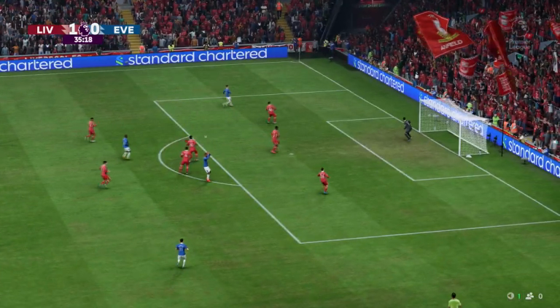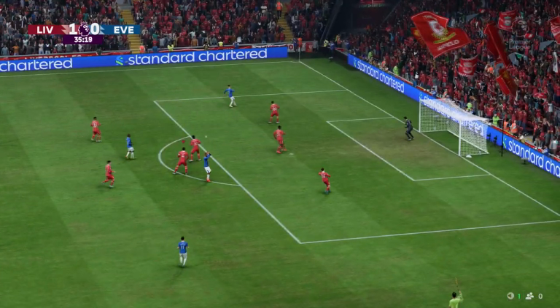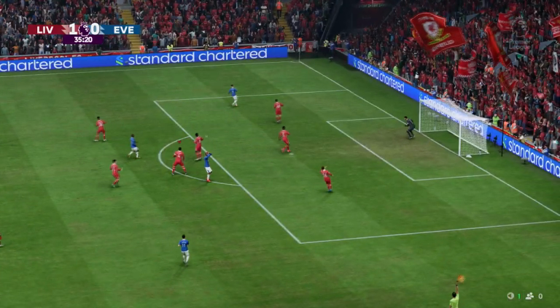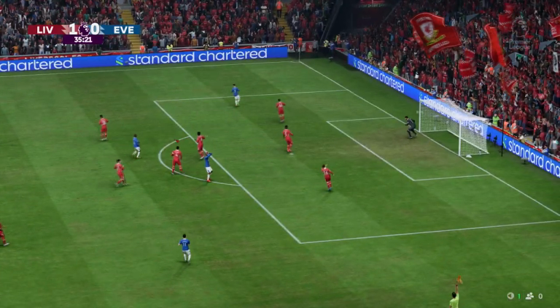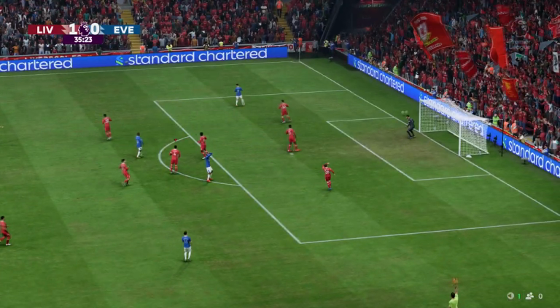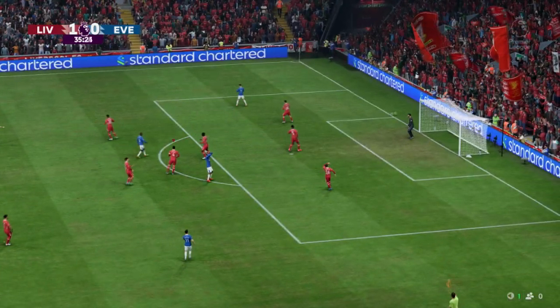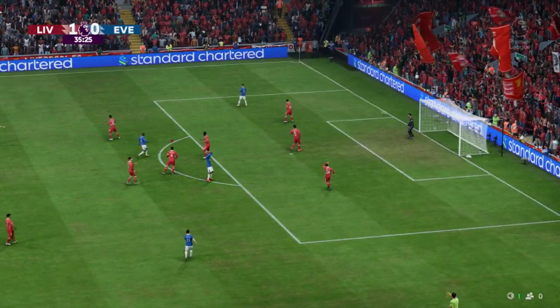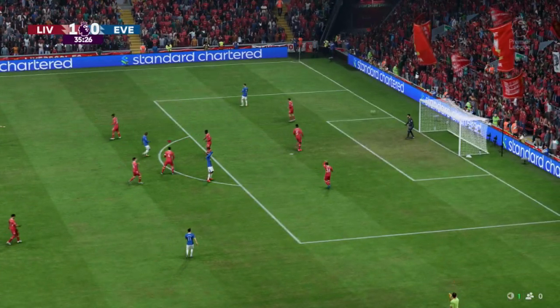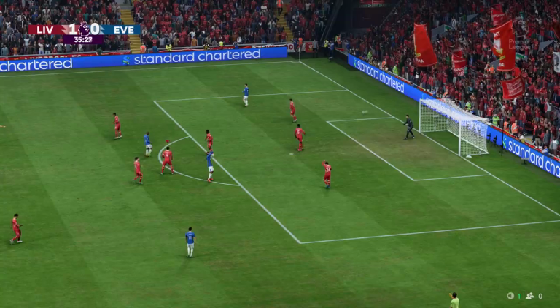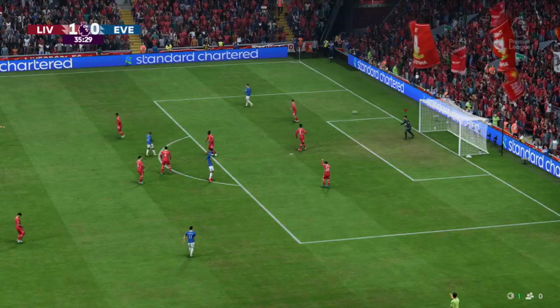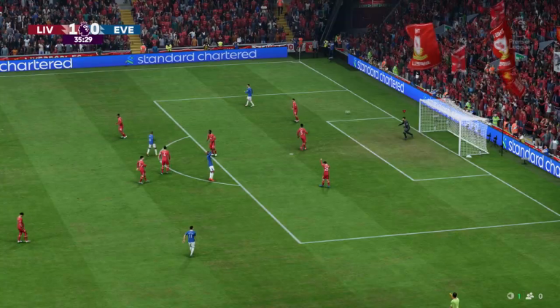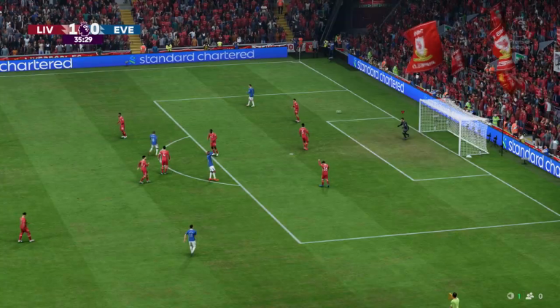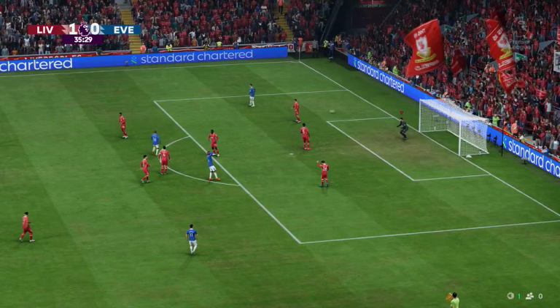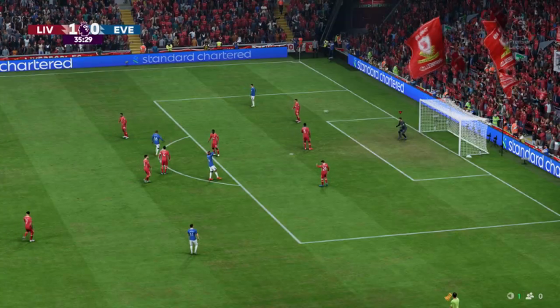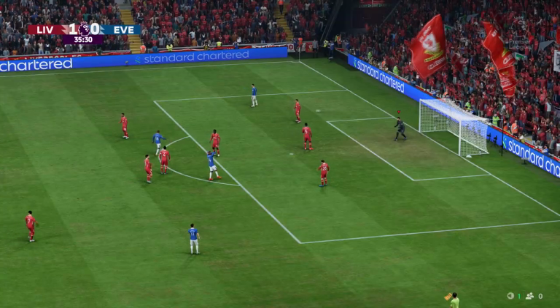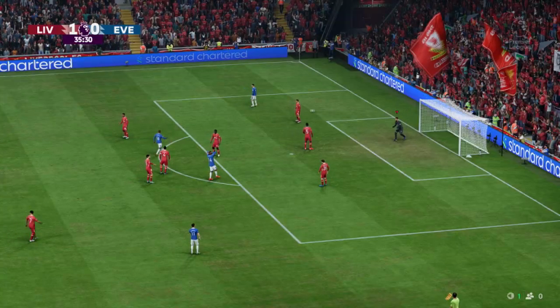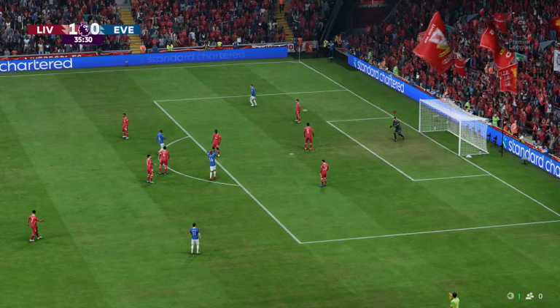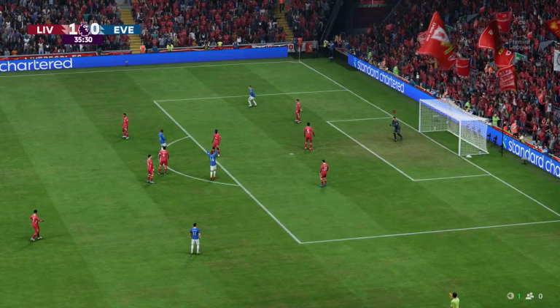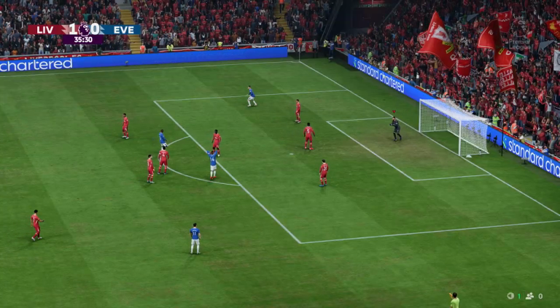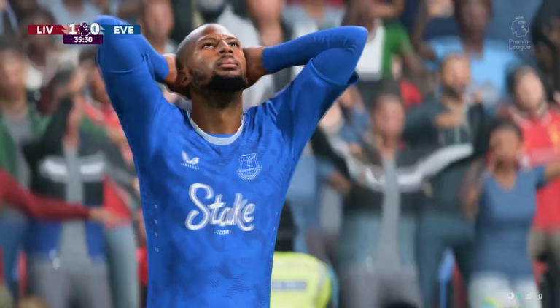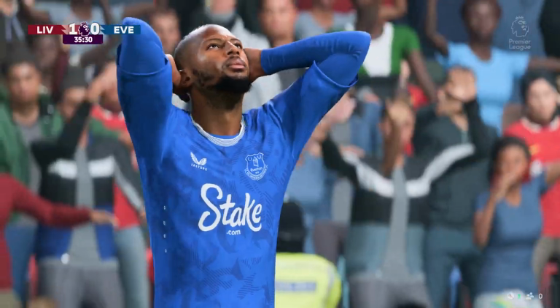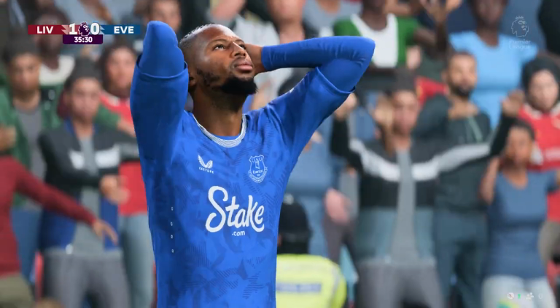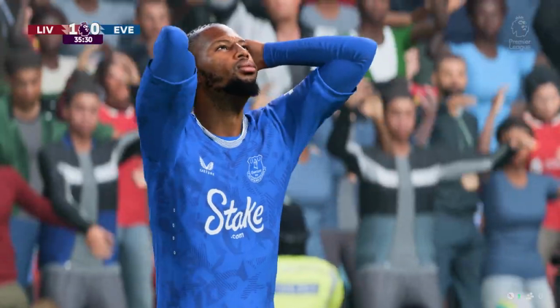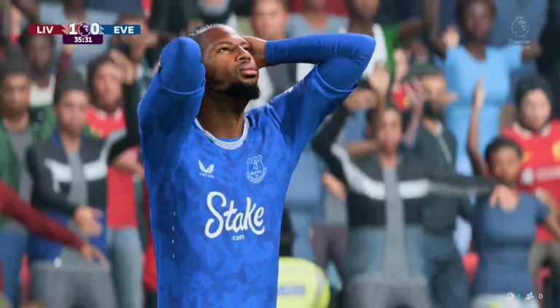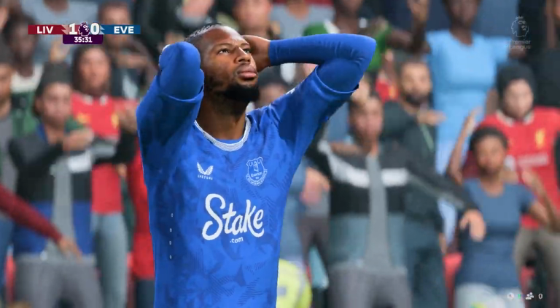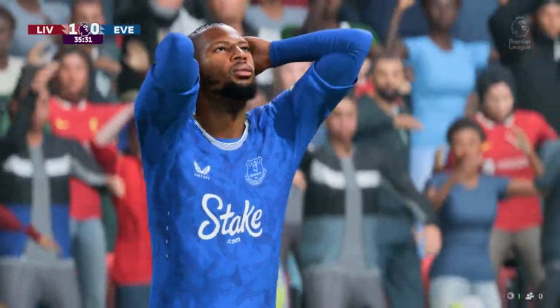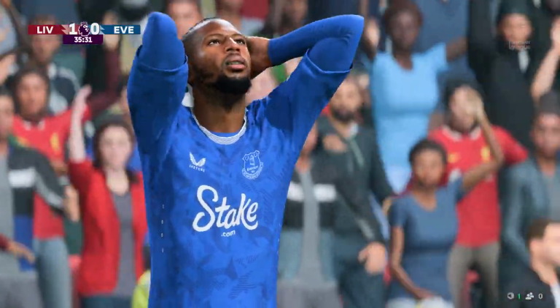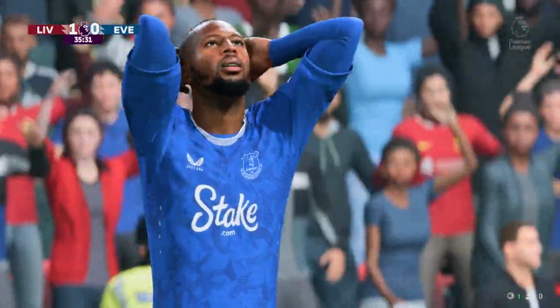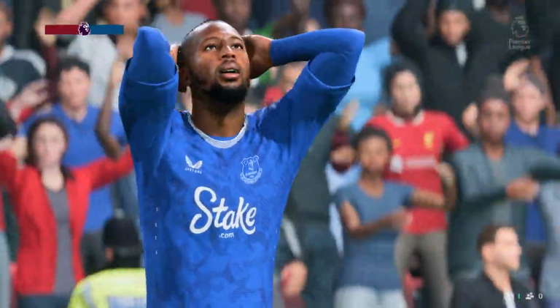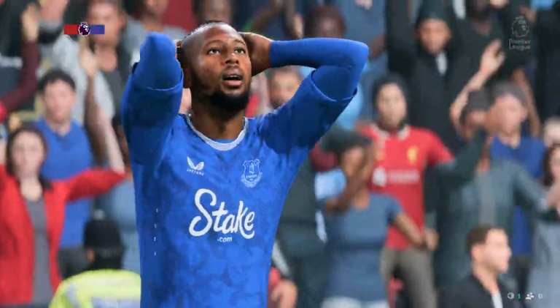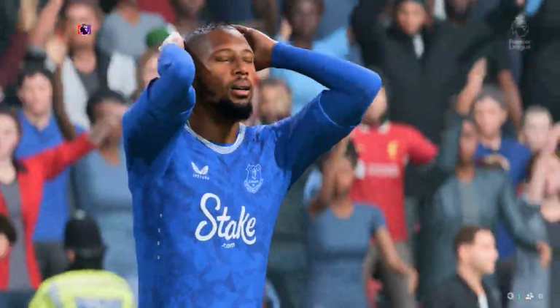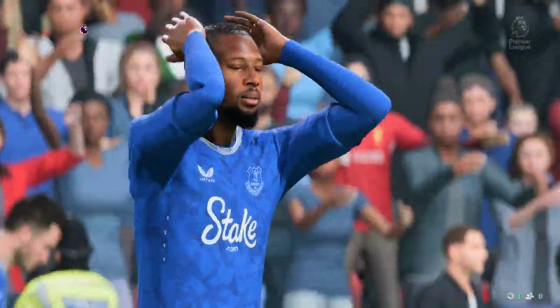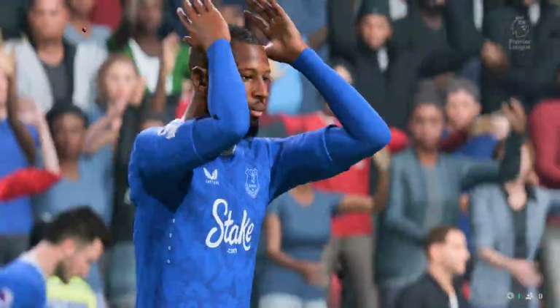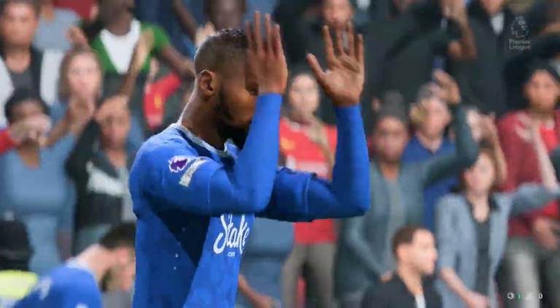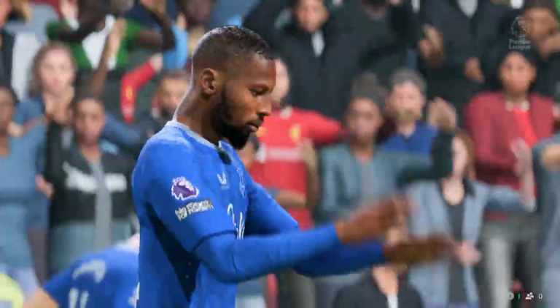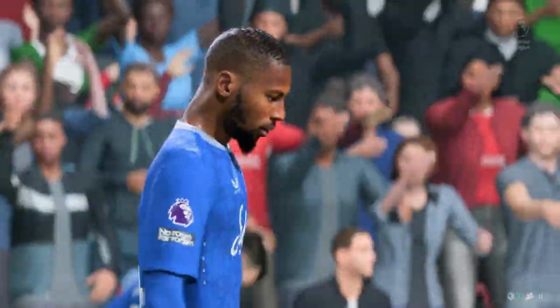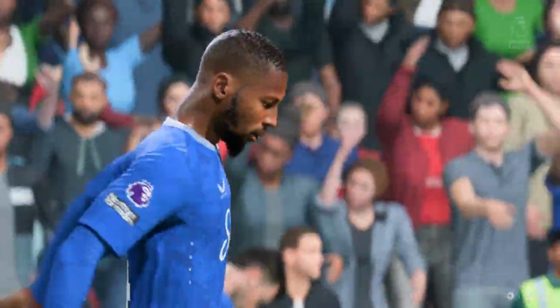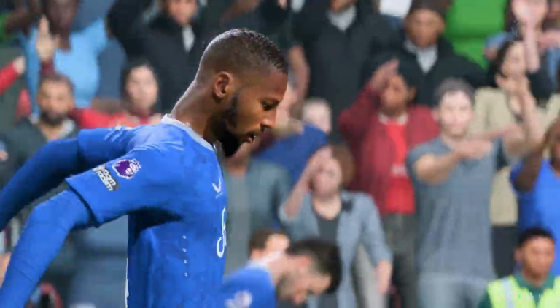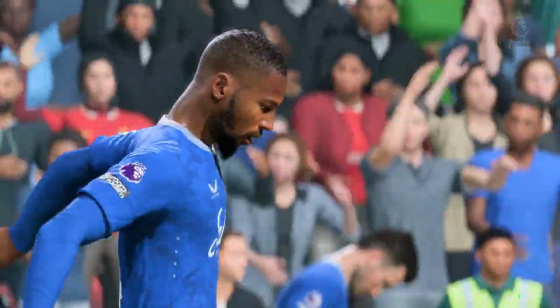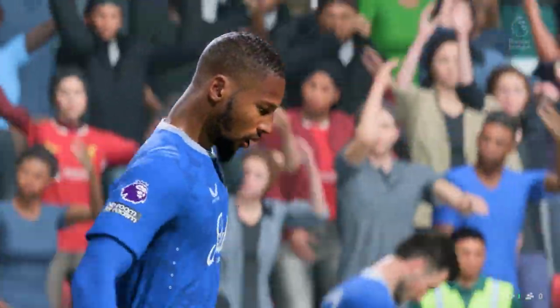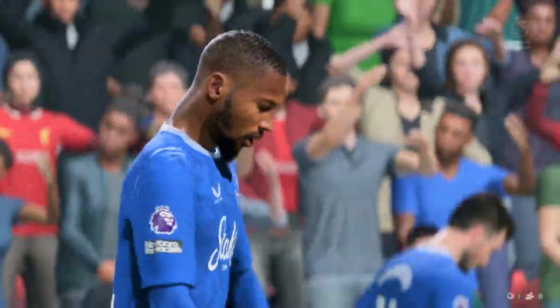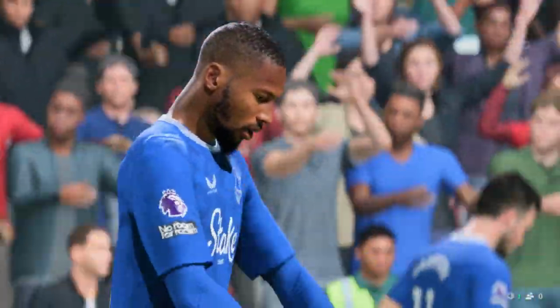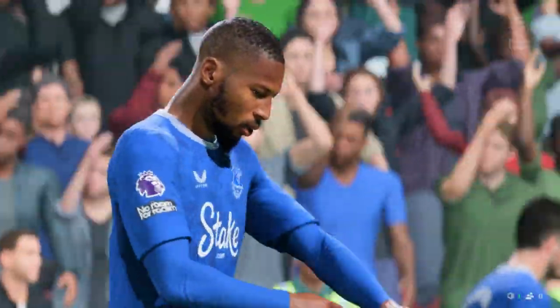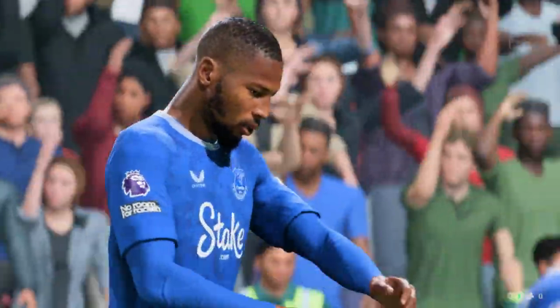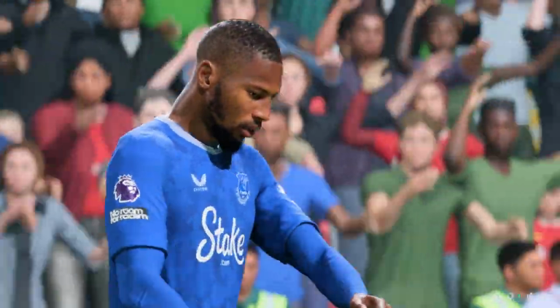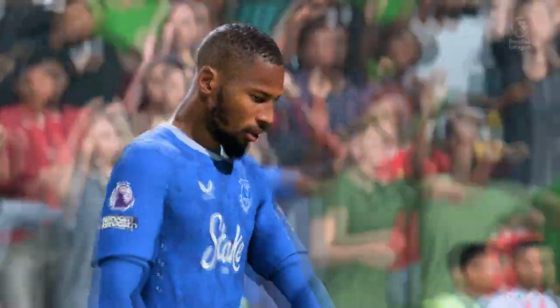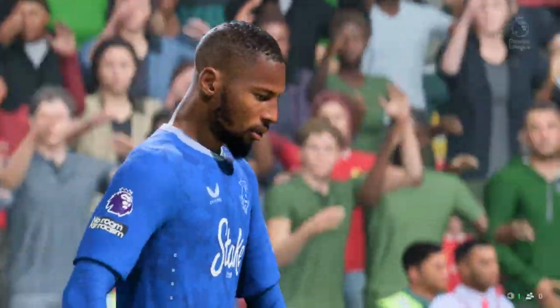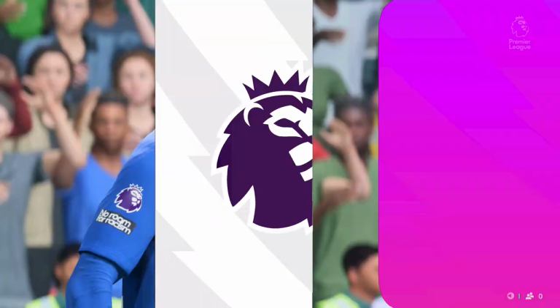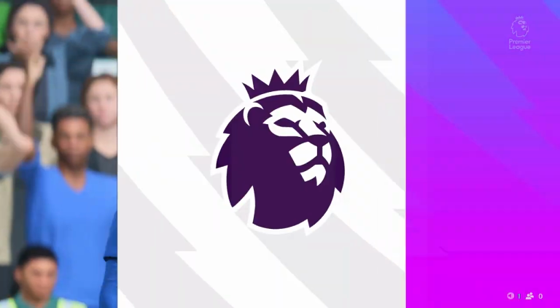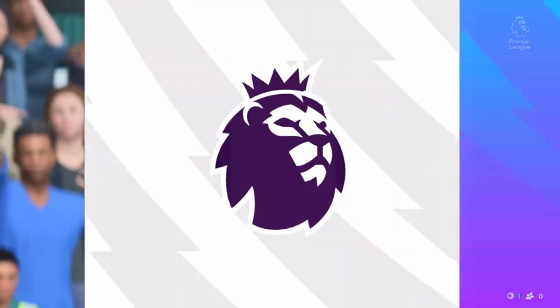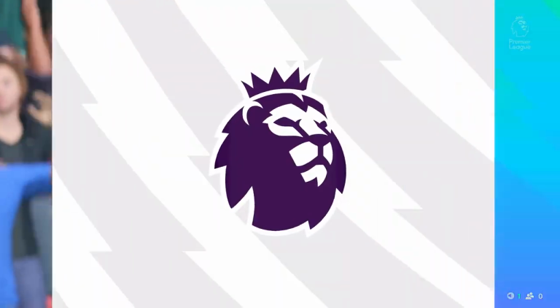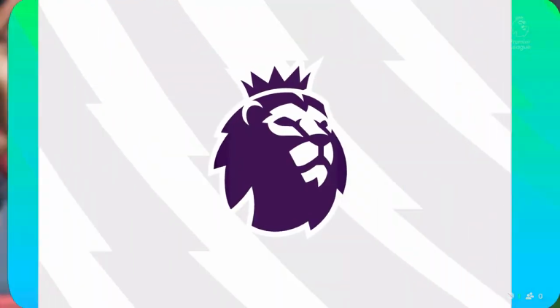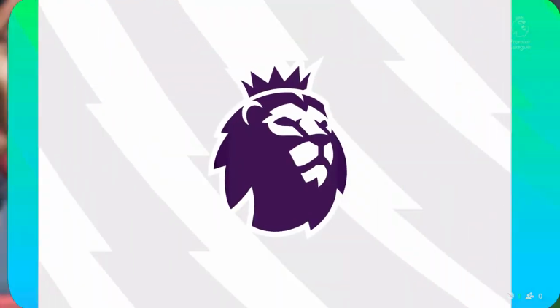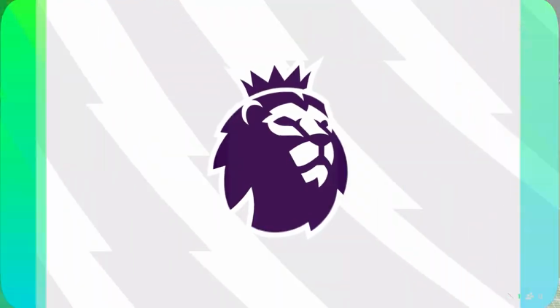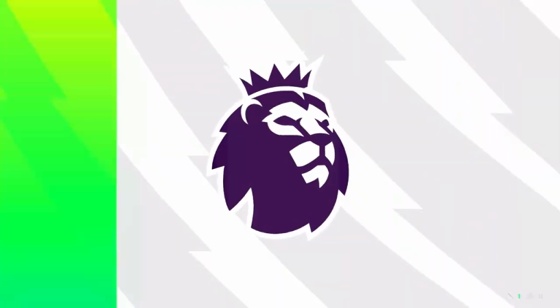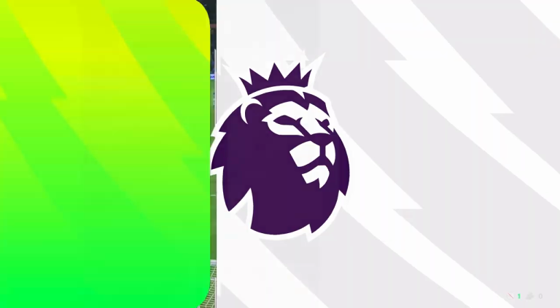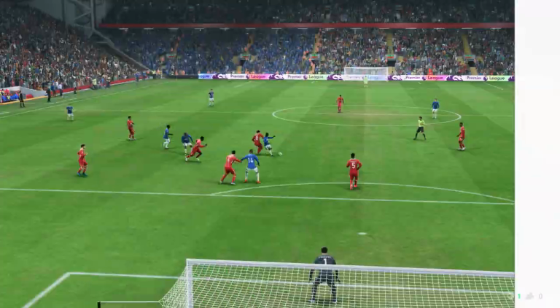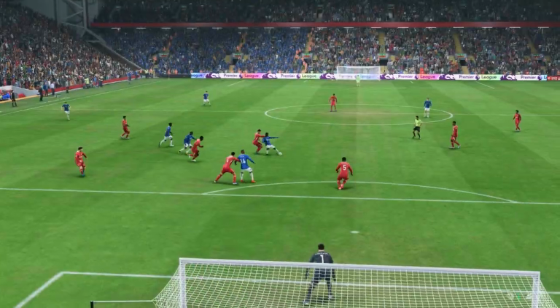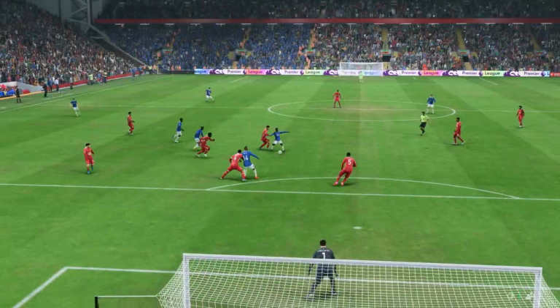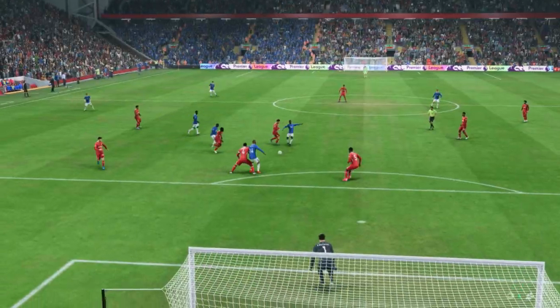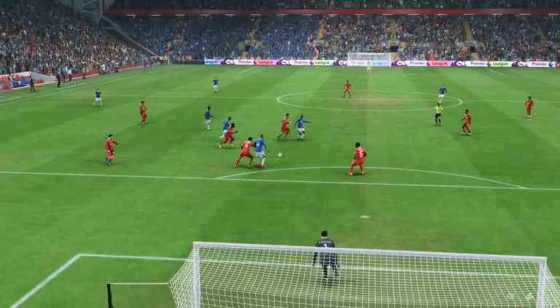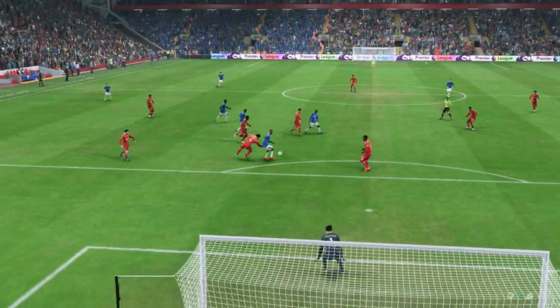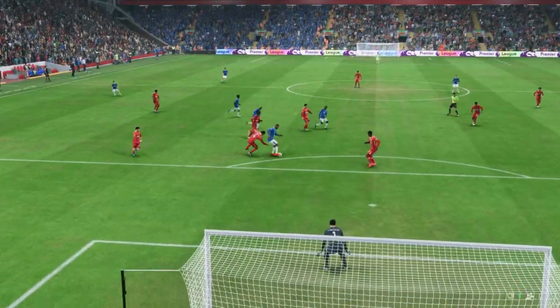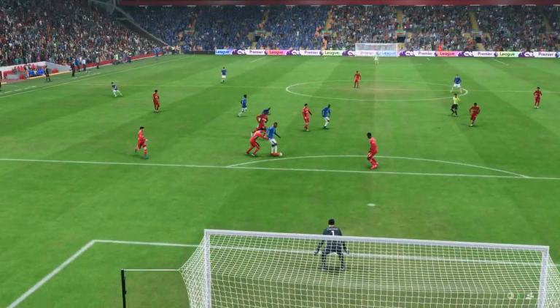Oh, it was a pretty good effort. I thought that was going to be the equalizer there and it wasn't far away. Not a bad attempt, that.